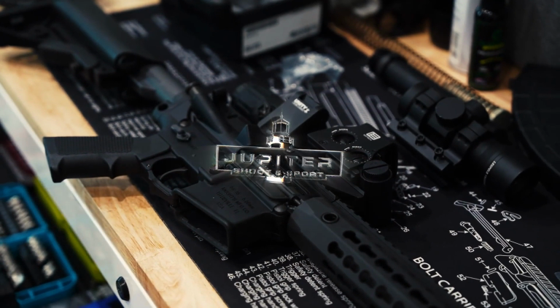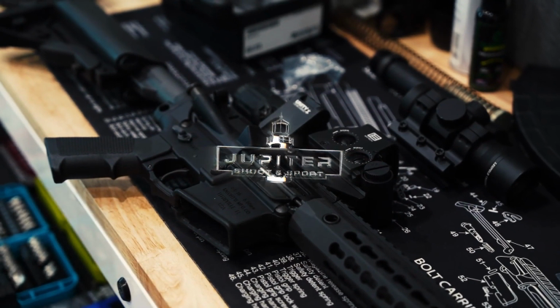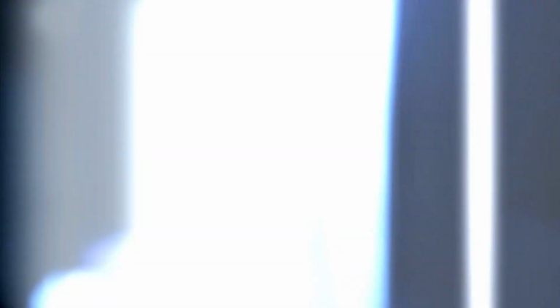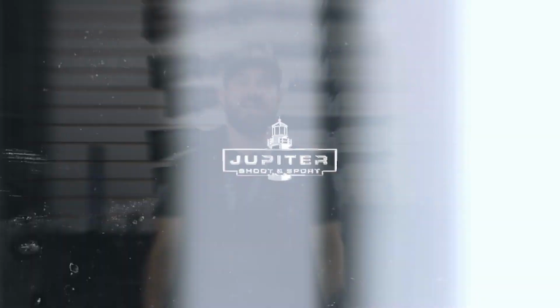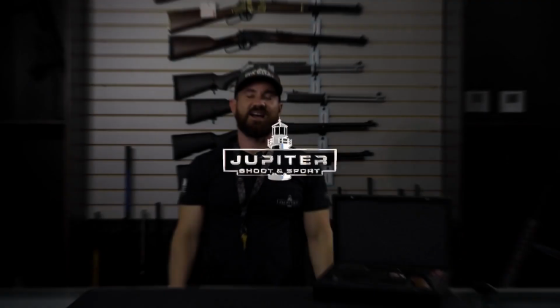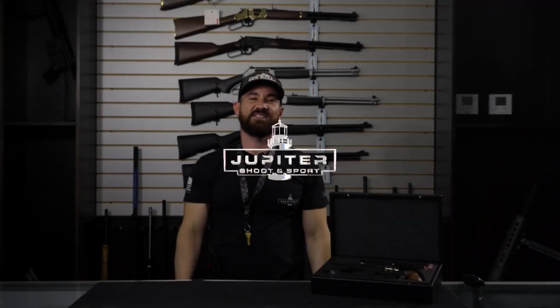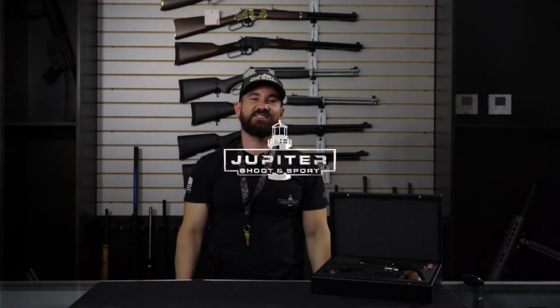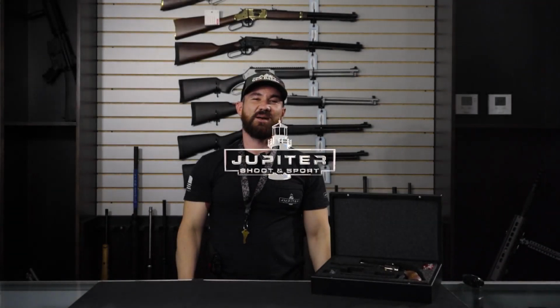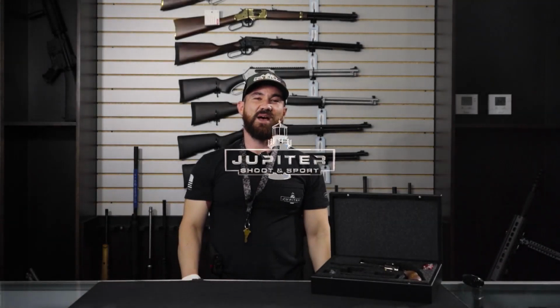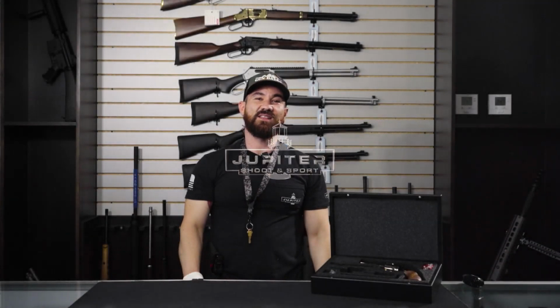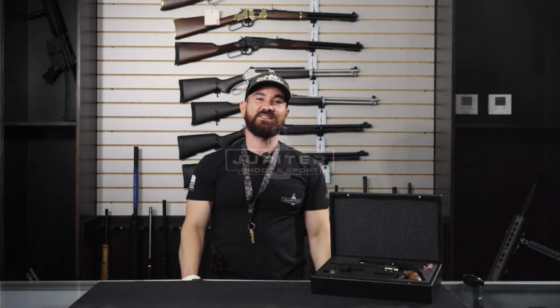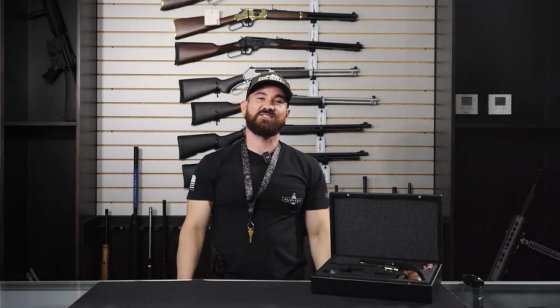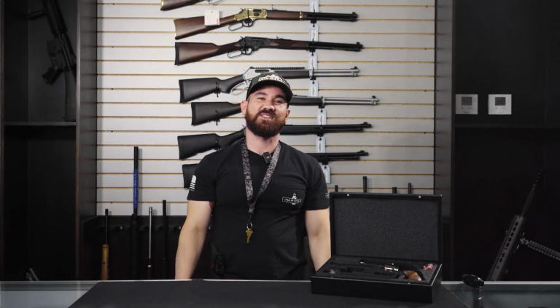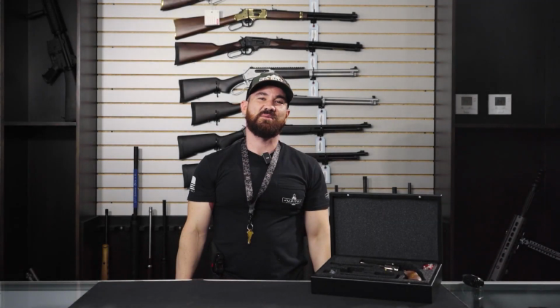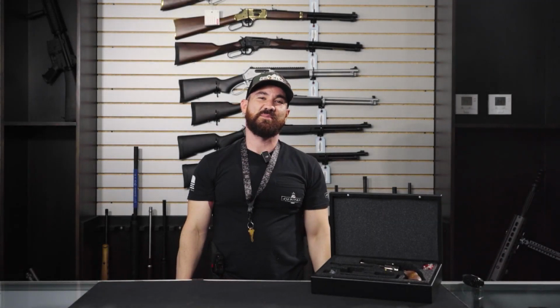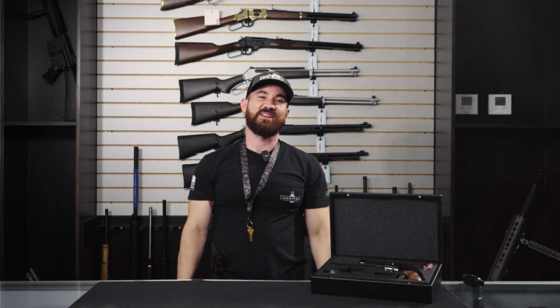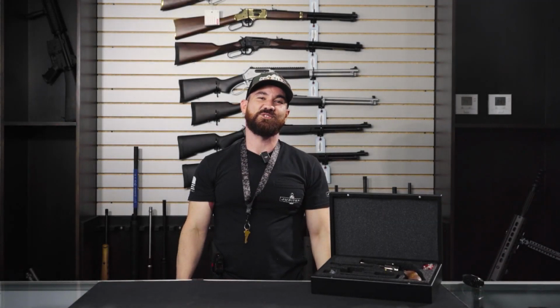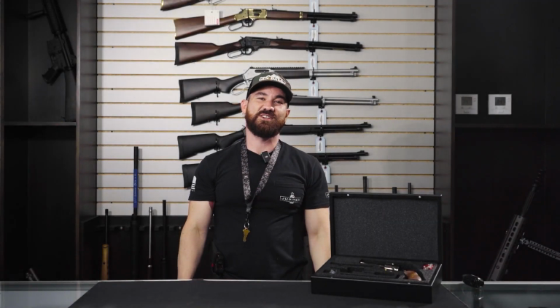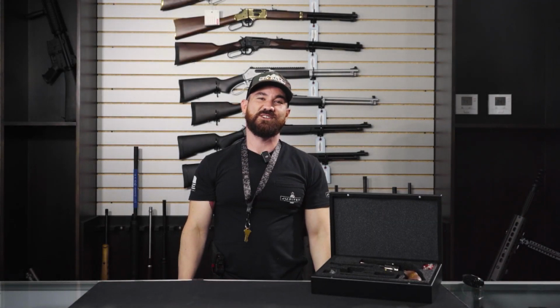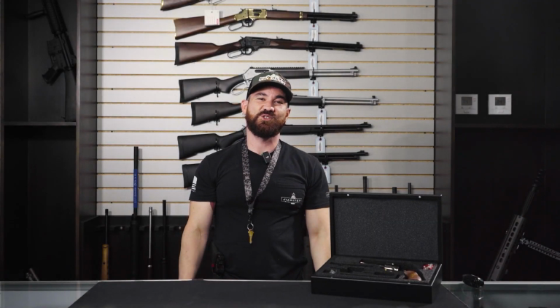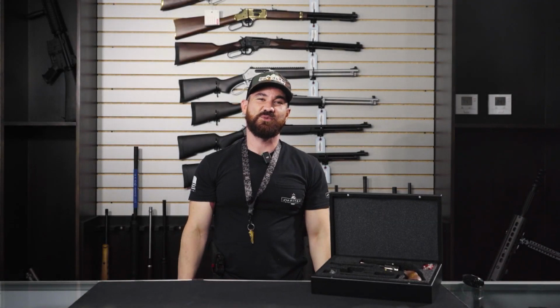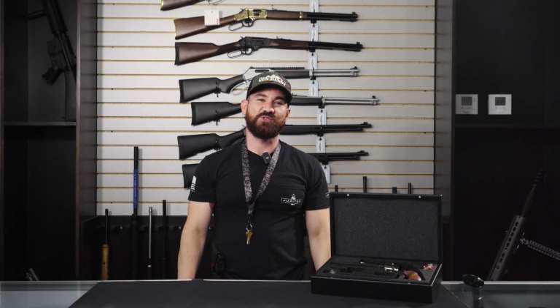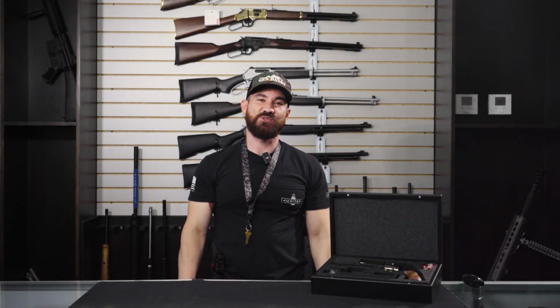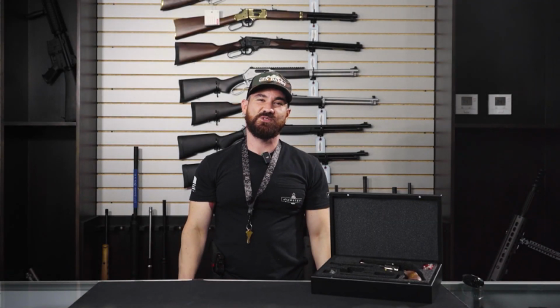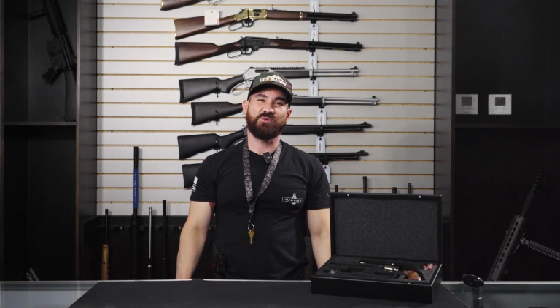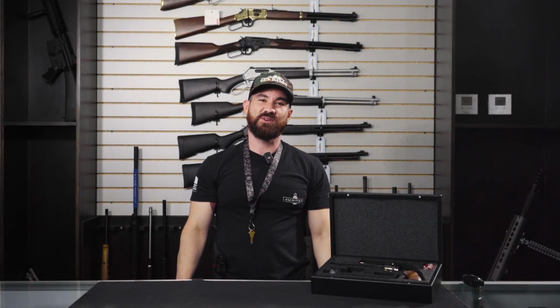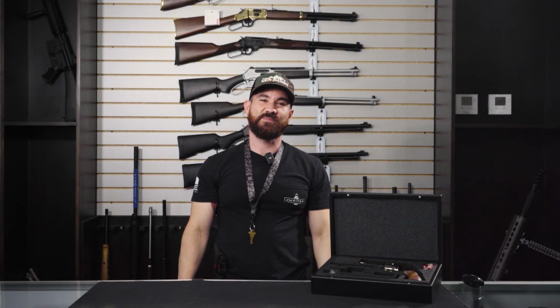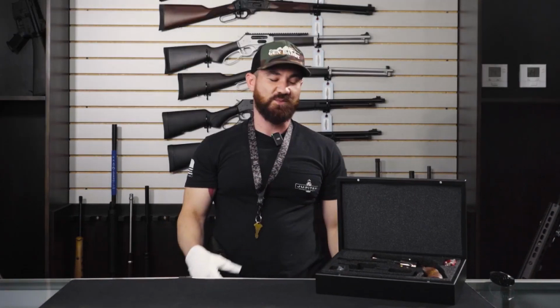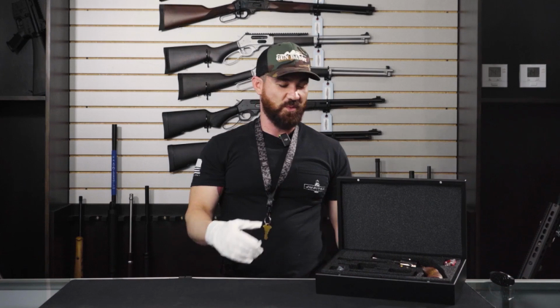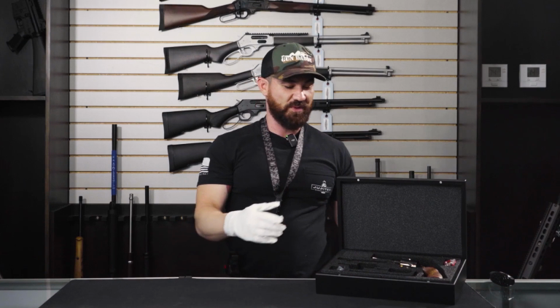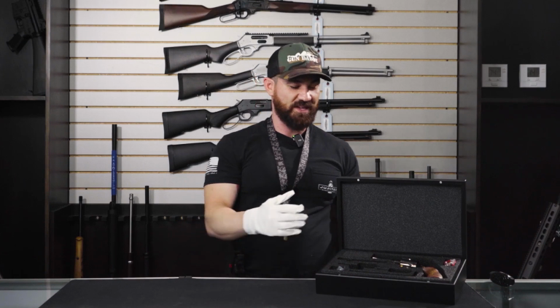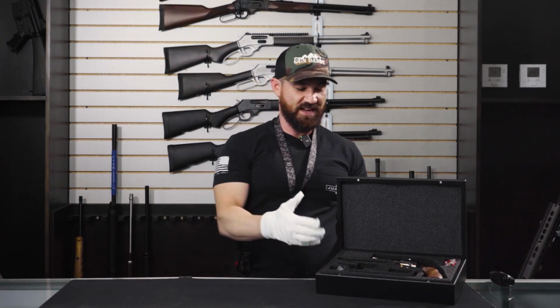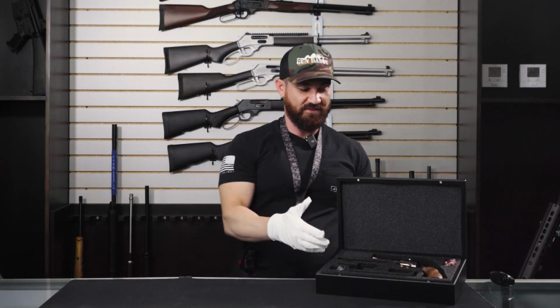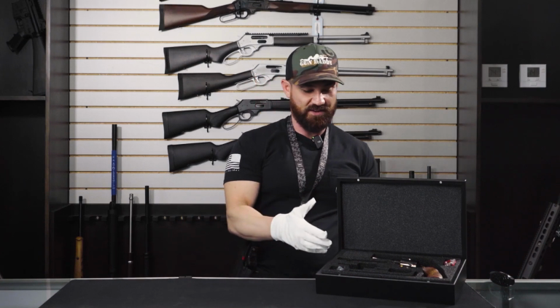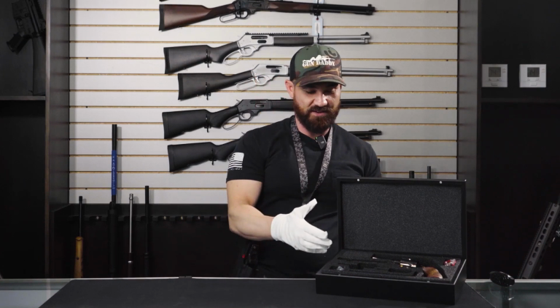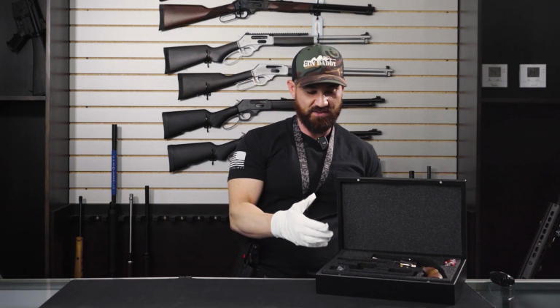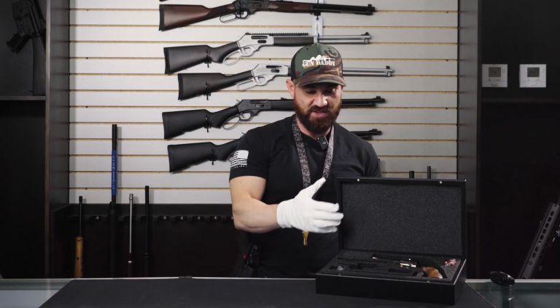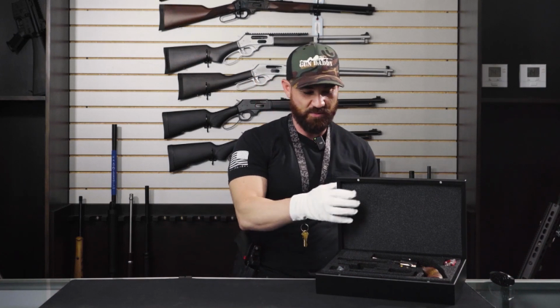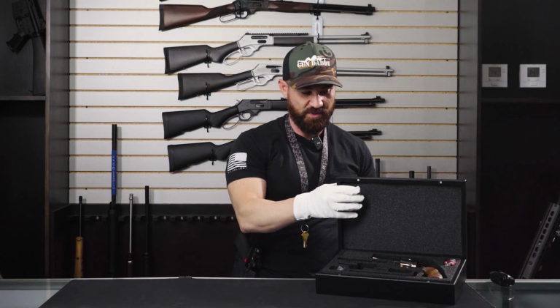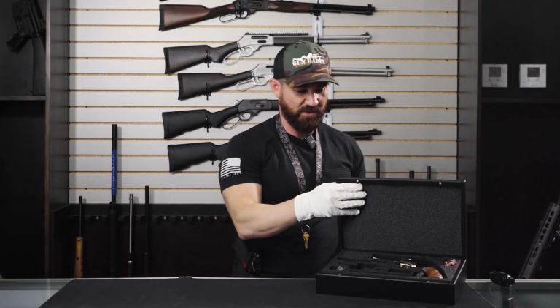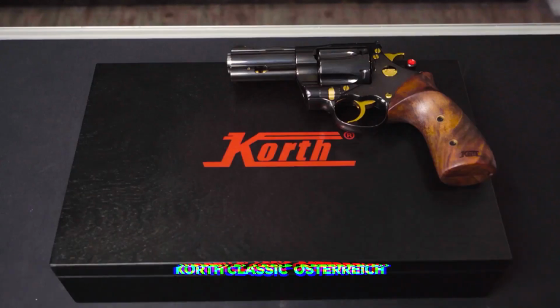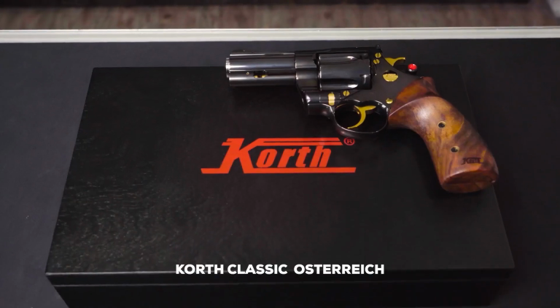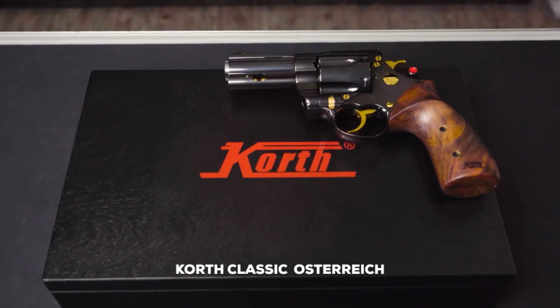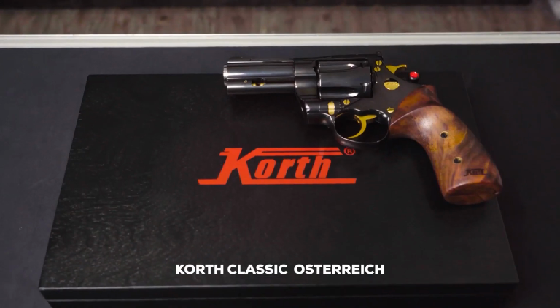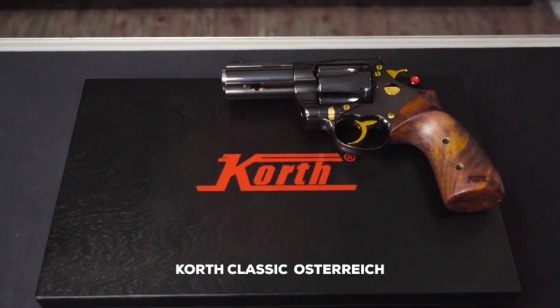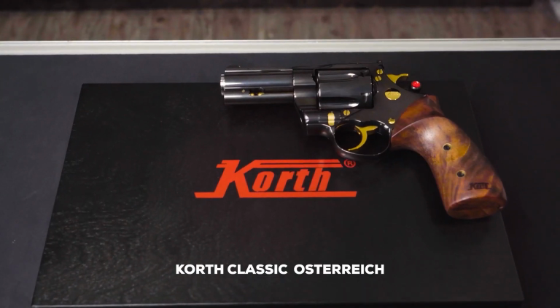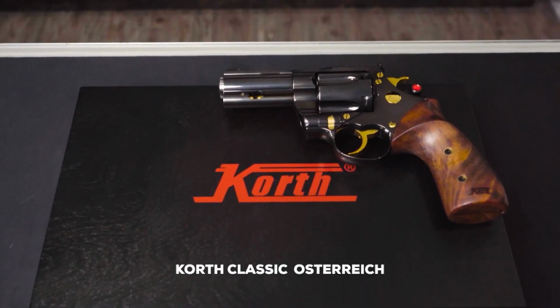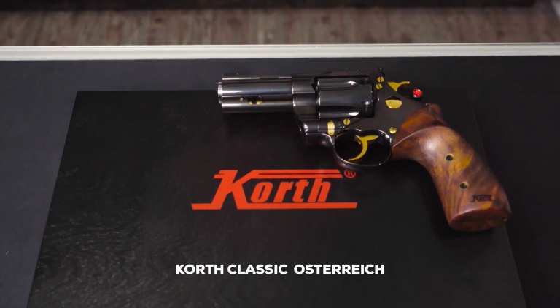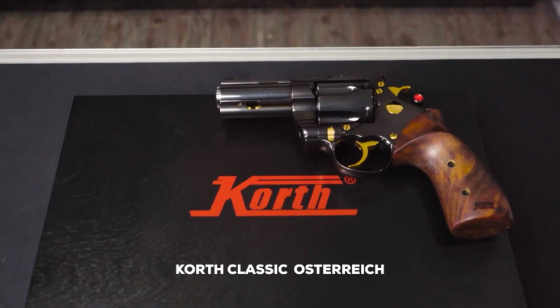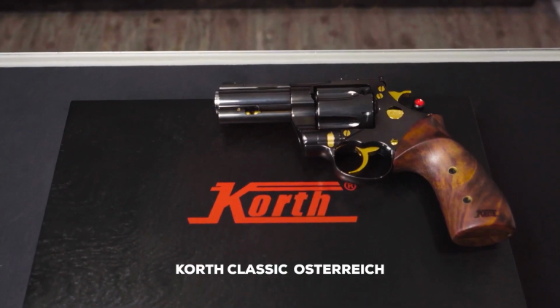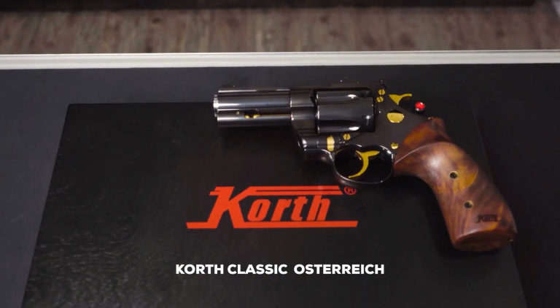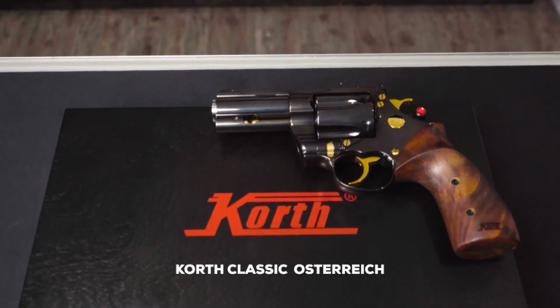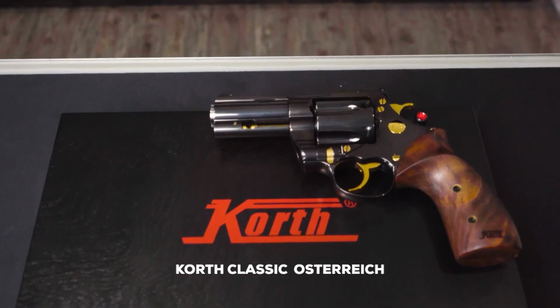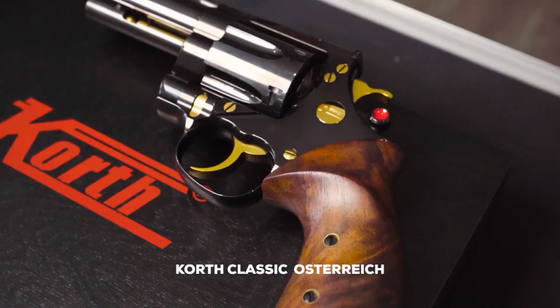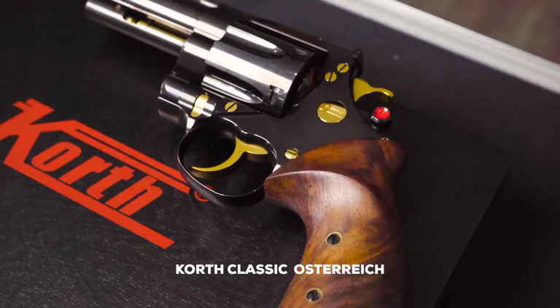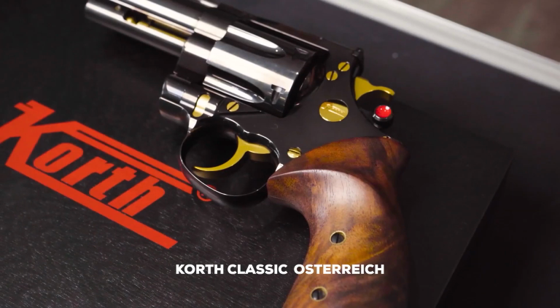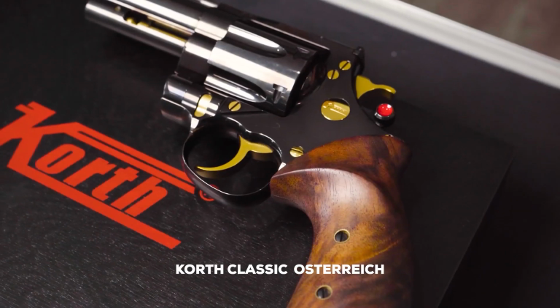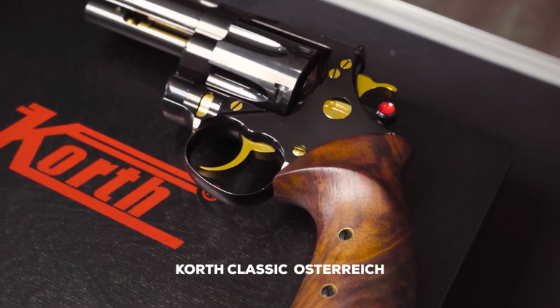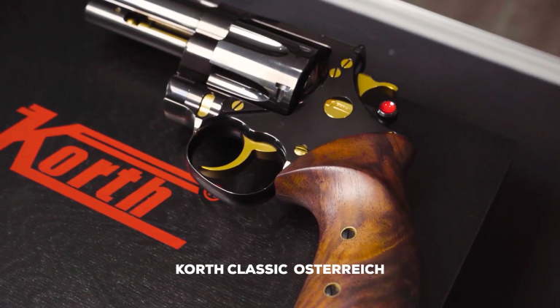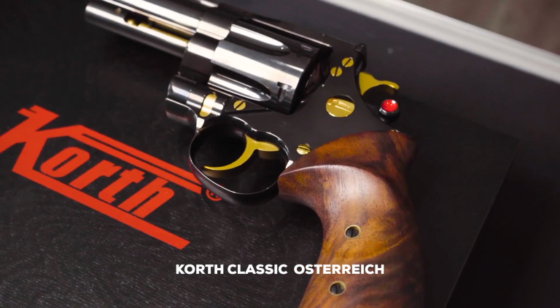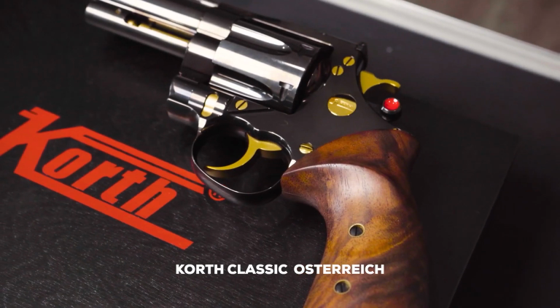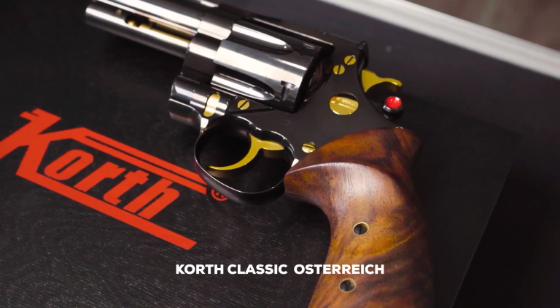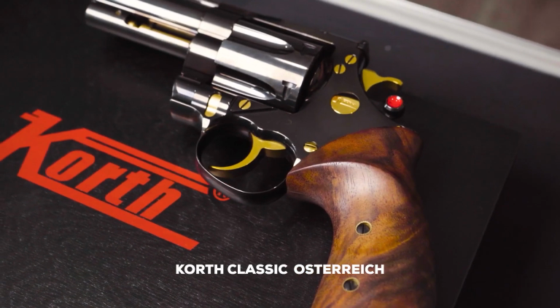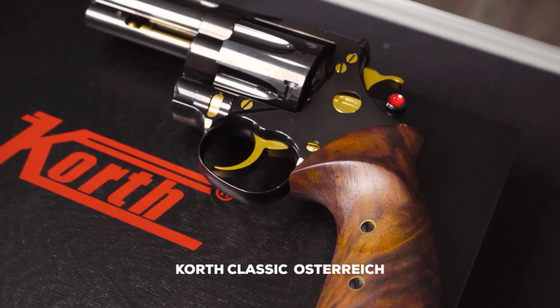Hi guys, I'm Alex, I'm the manager here at Jupiter Shooting Sport, and what we have here is going to be your Korth Classic in a three inch.